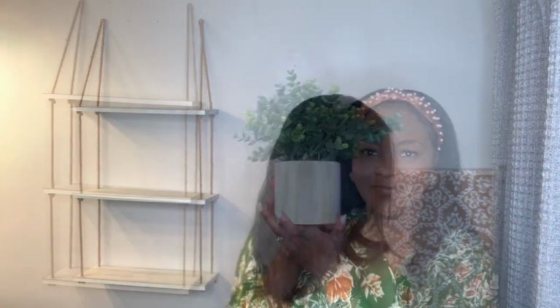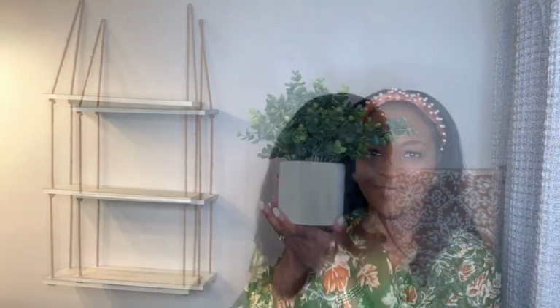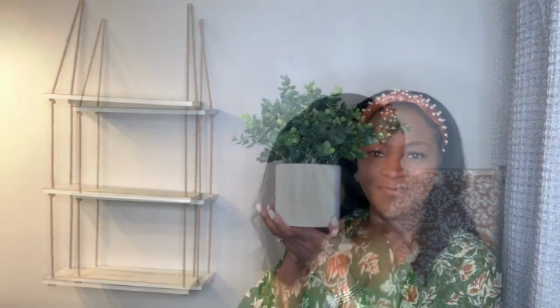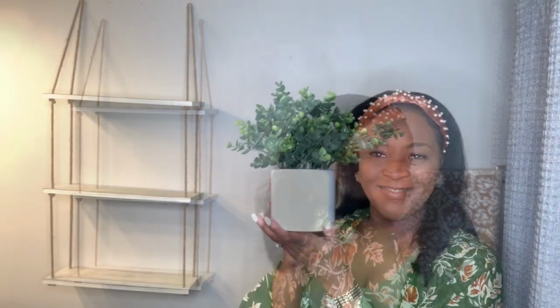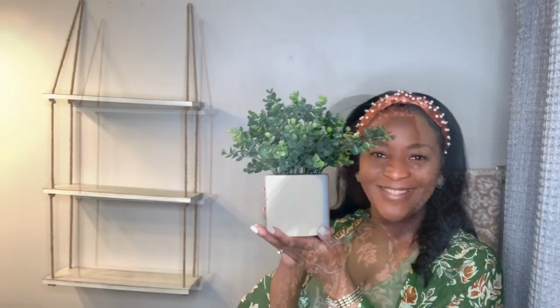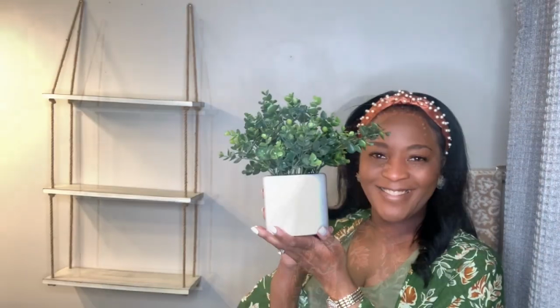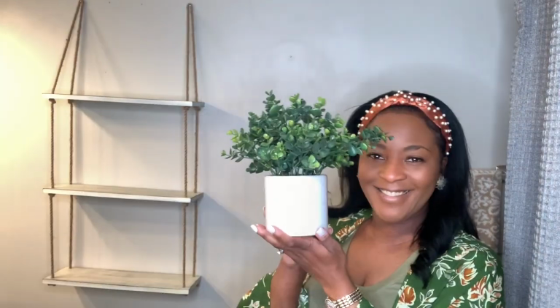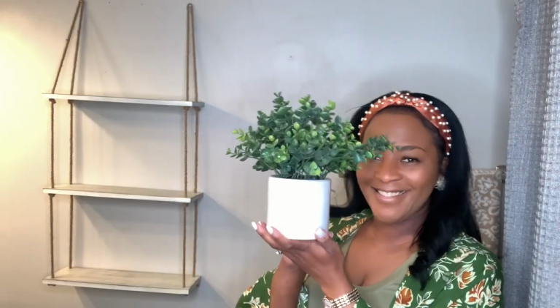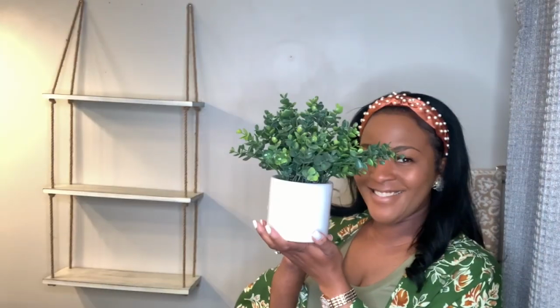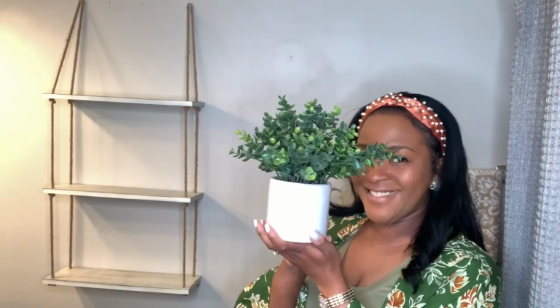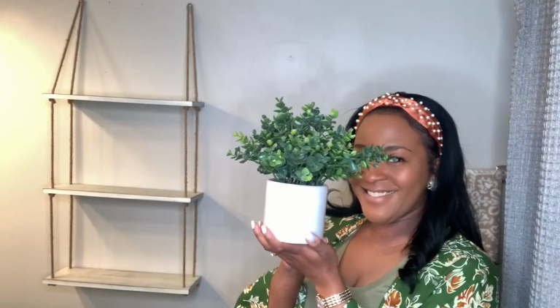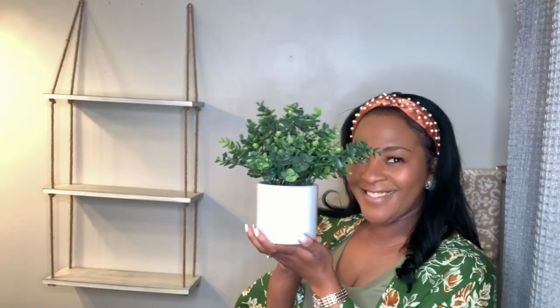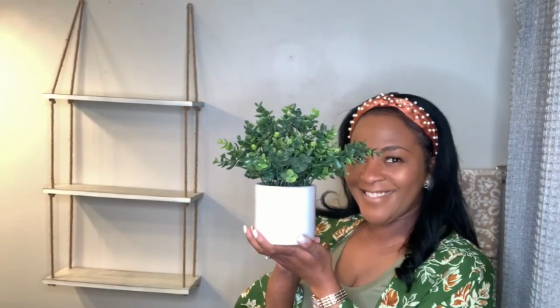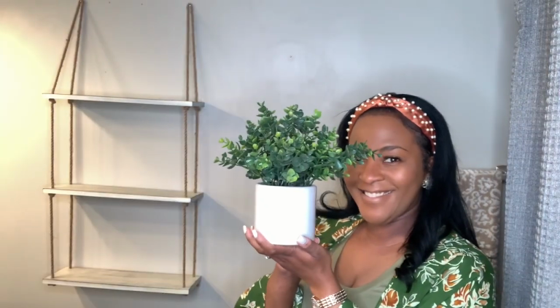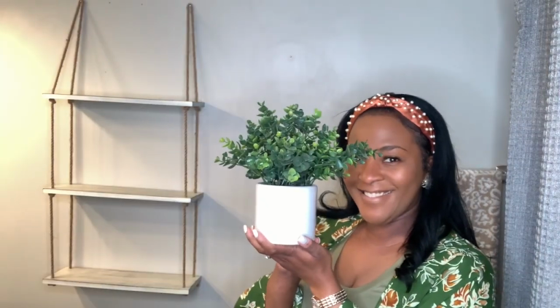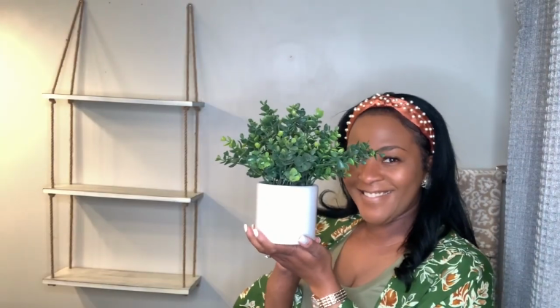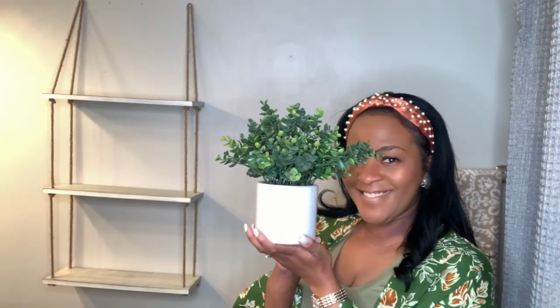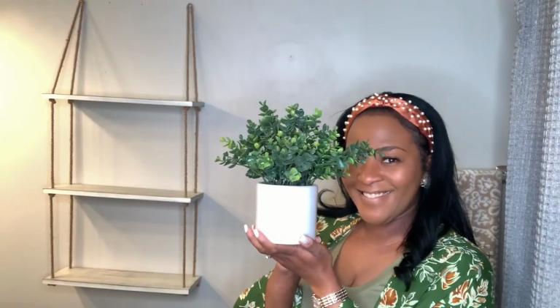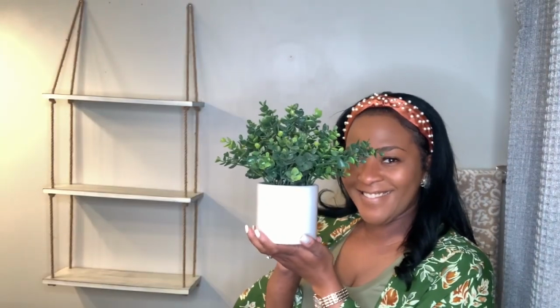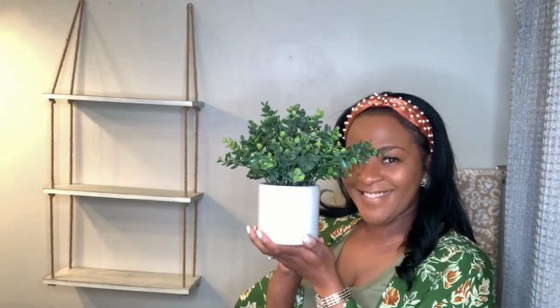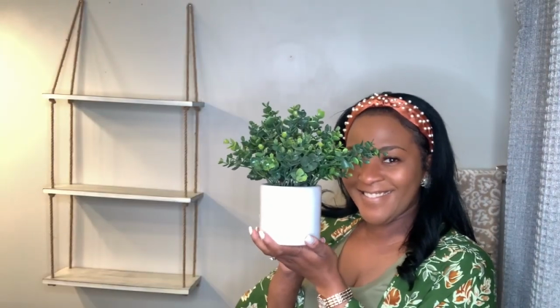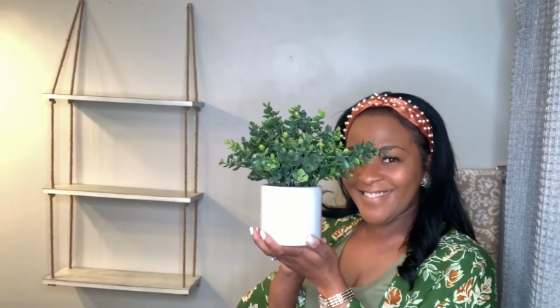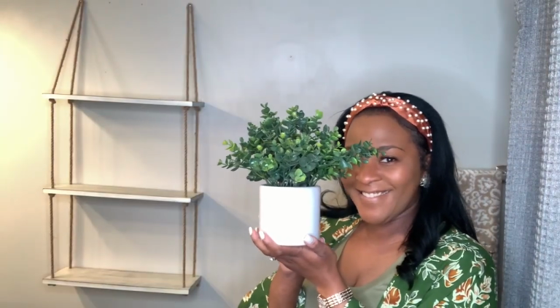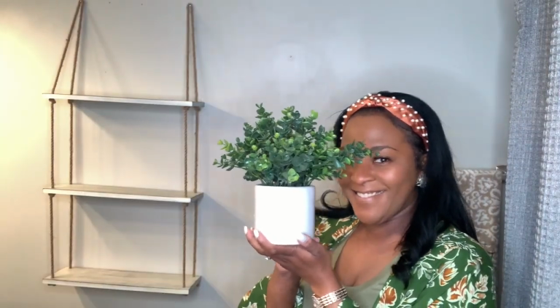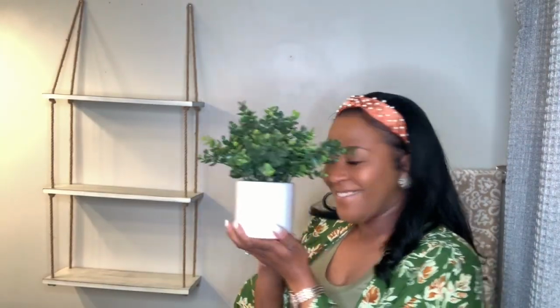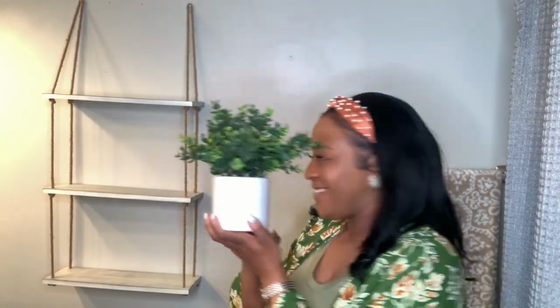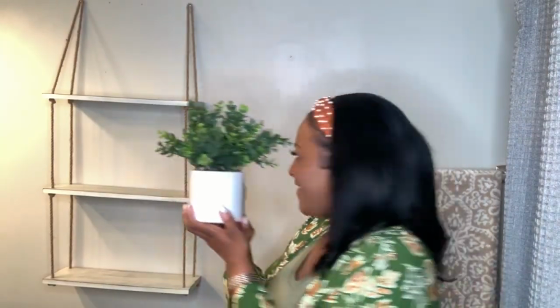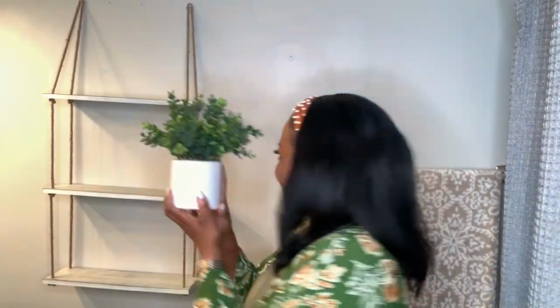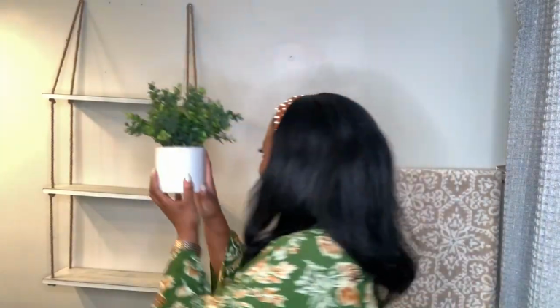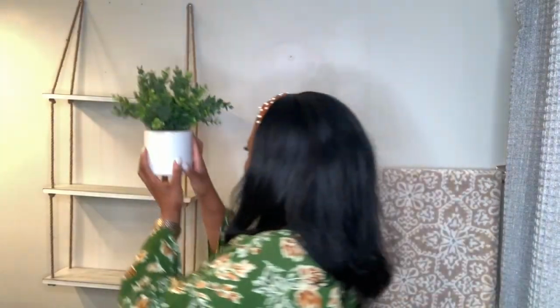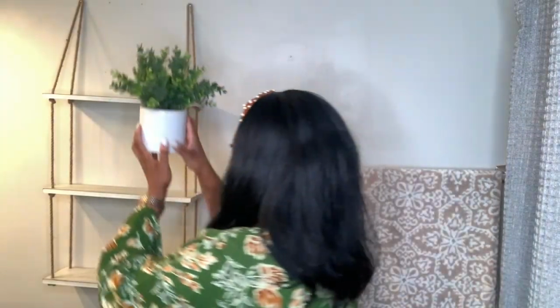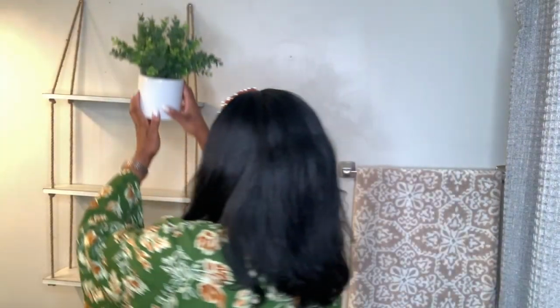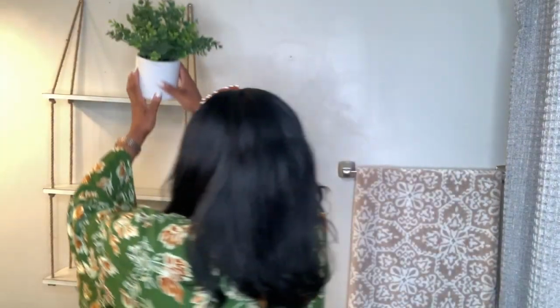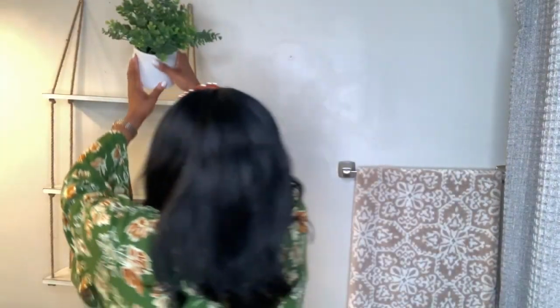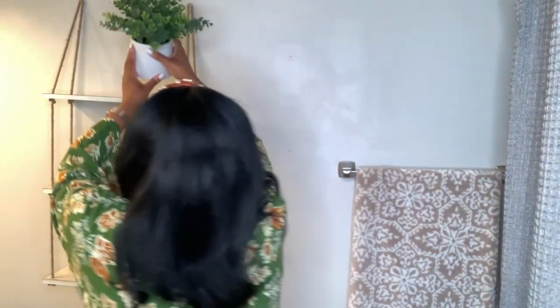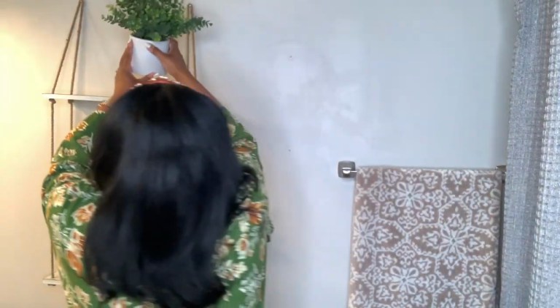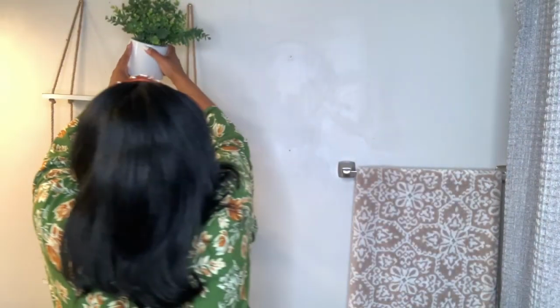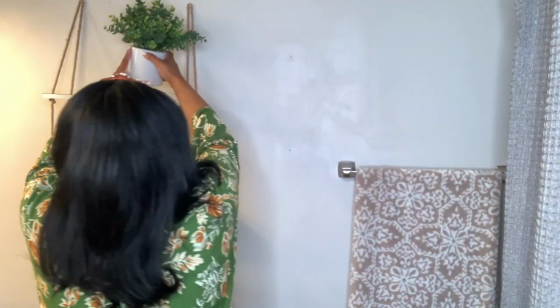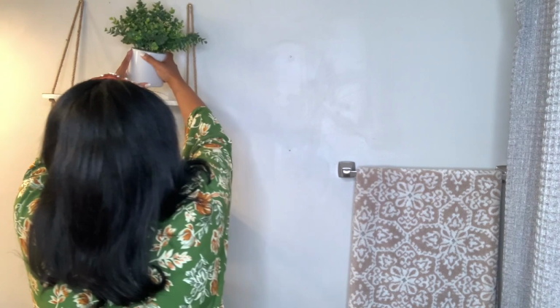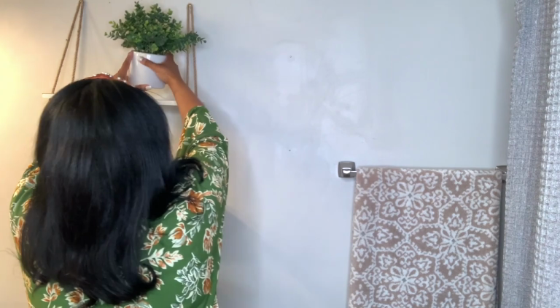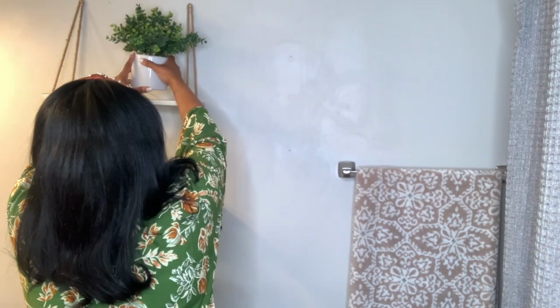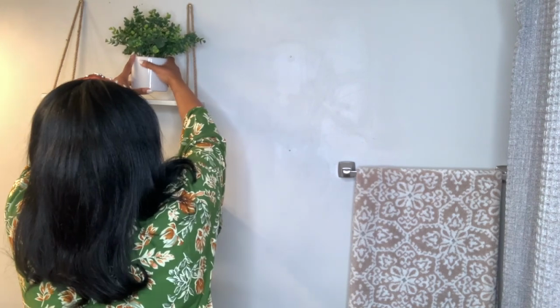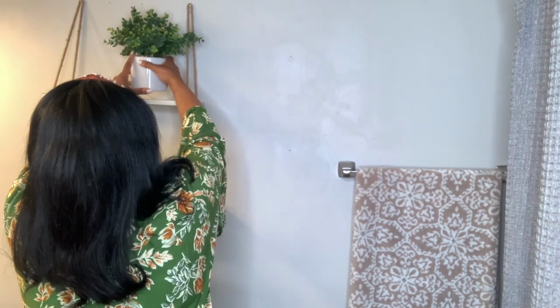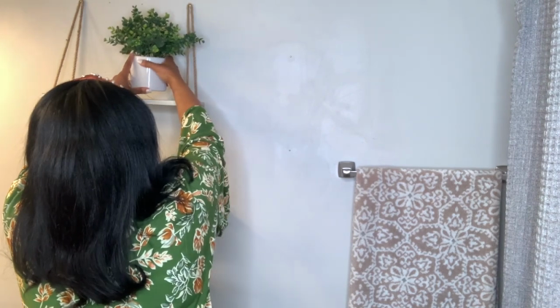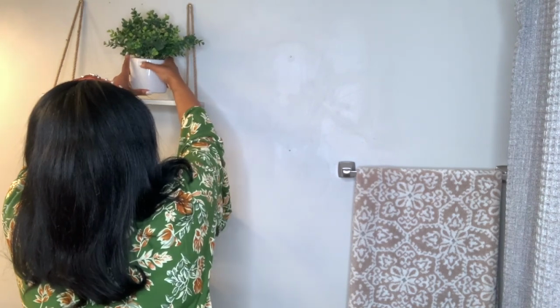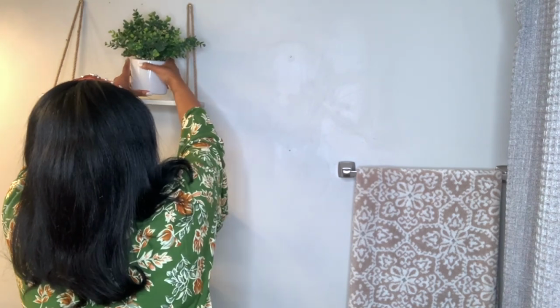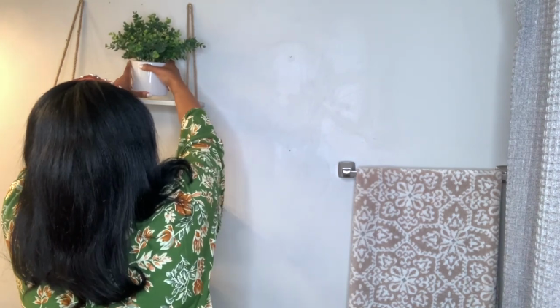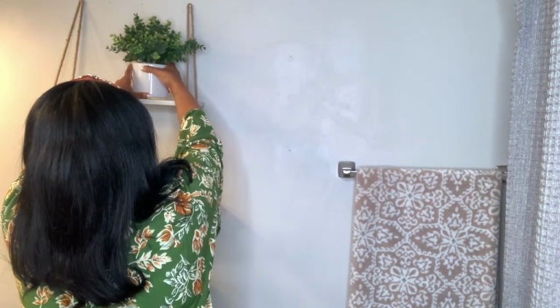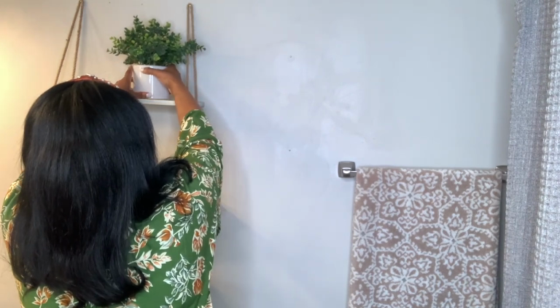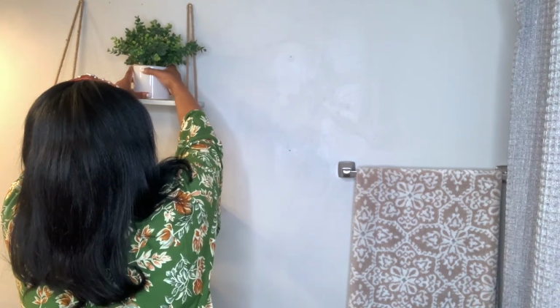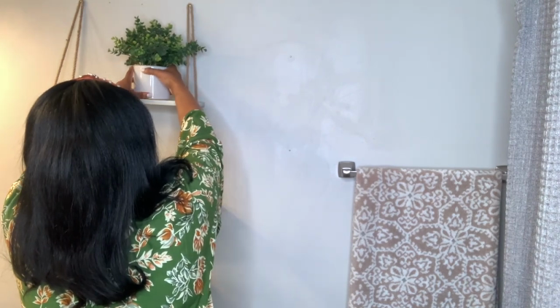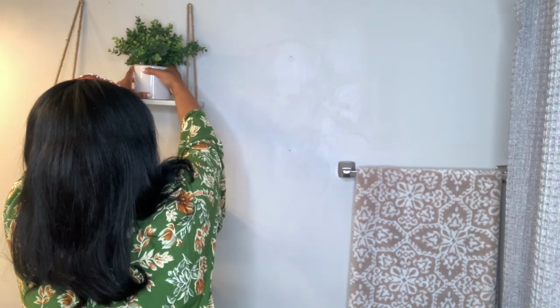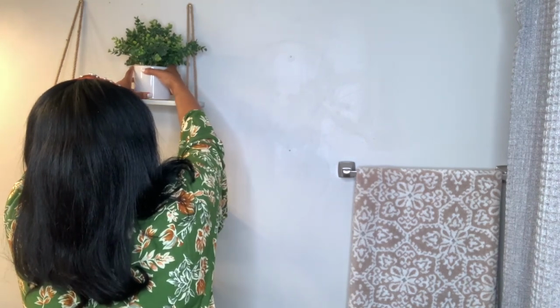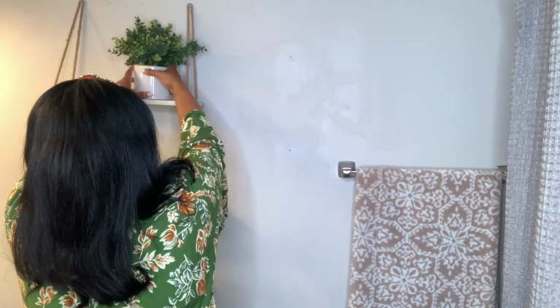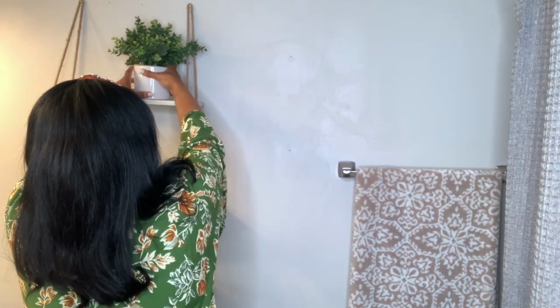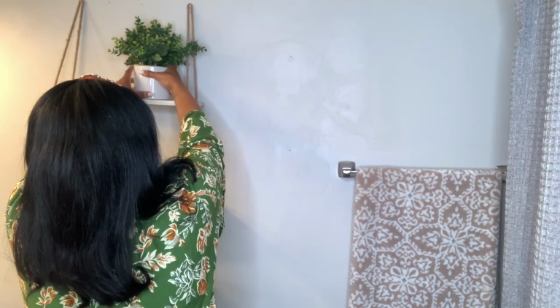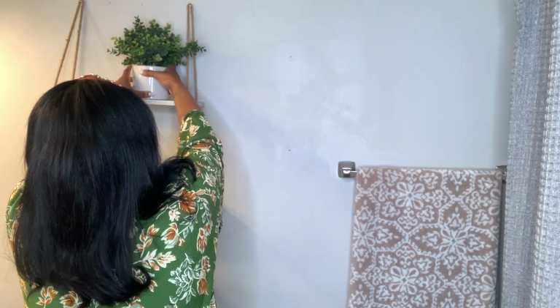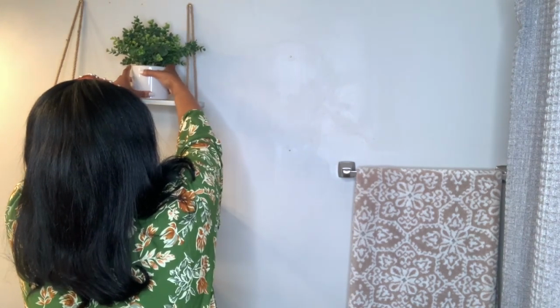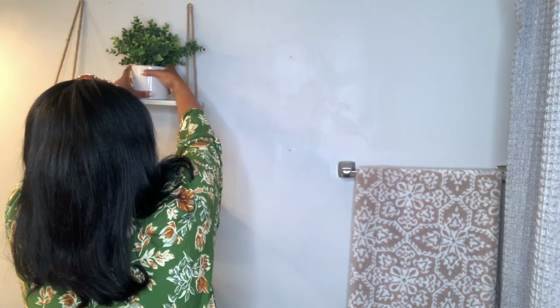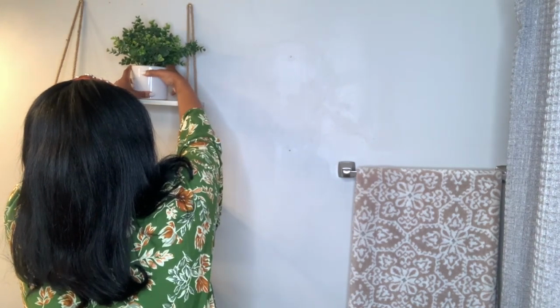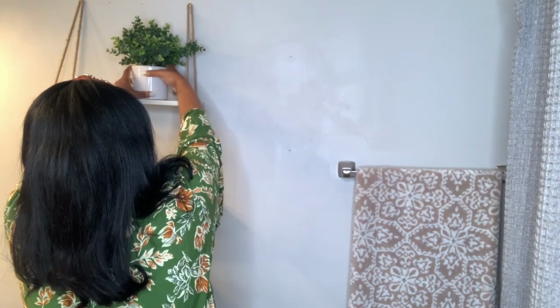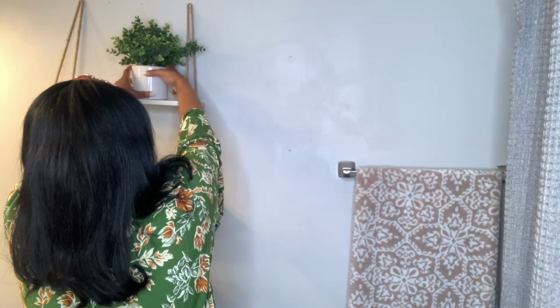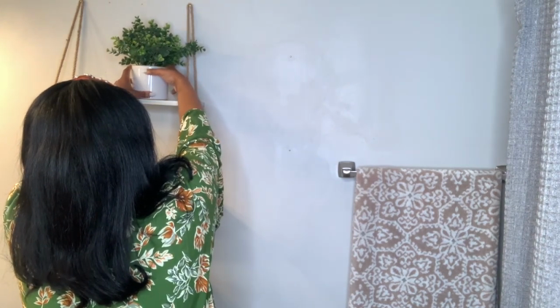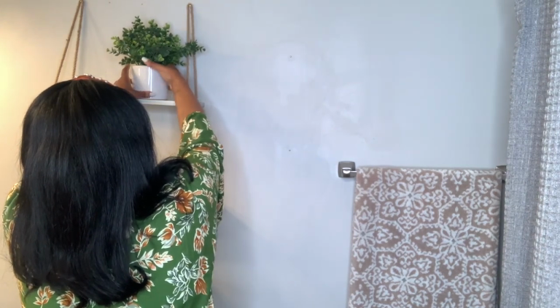All right, let's fill up these shelves. You will be surprised how much stuff can fit on these shelves.